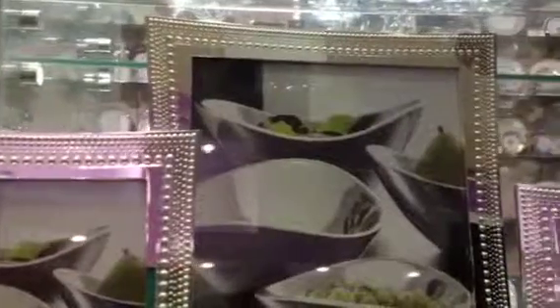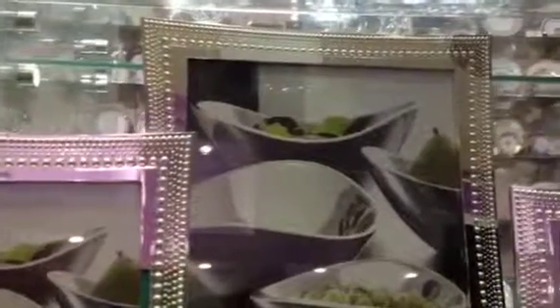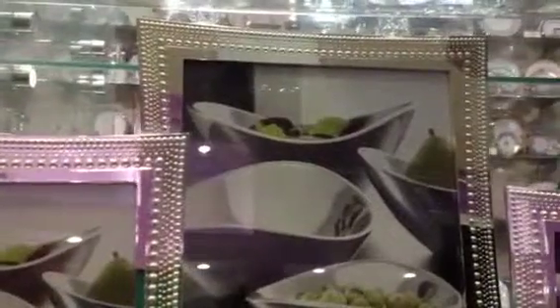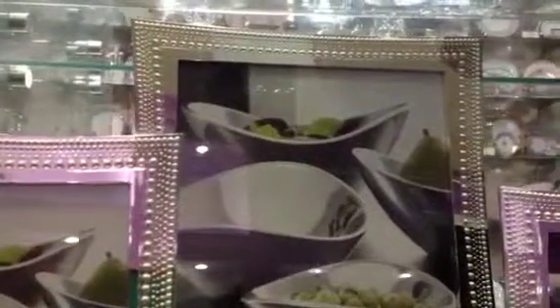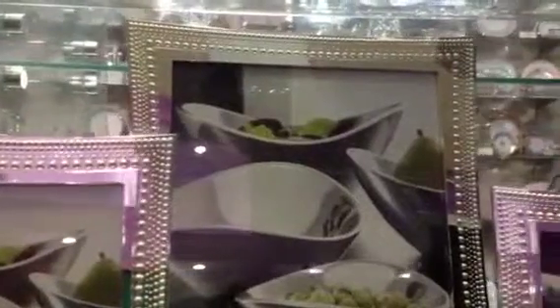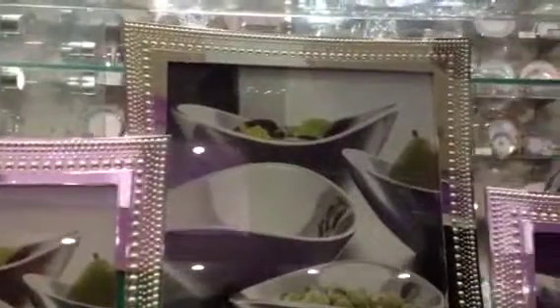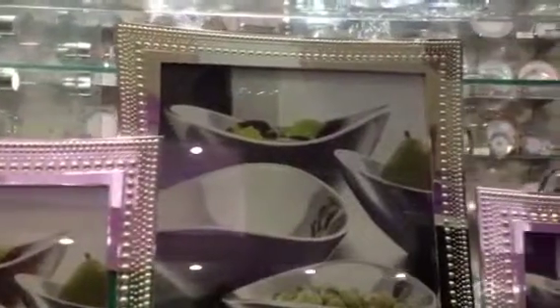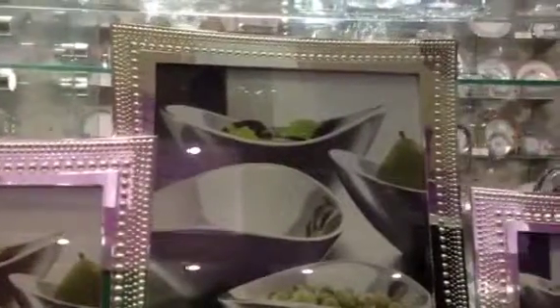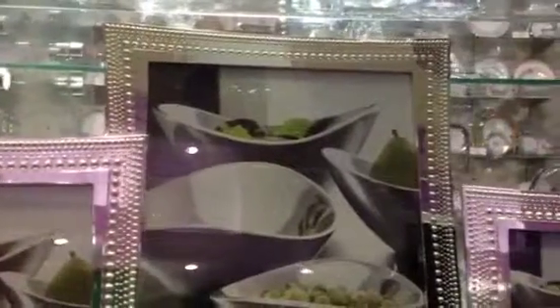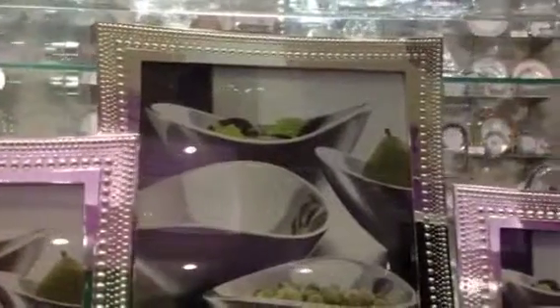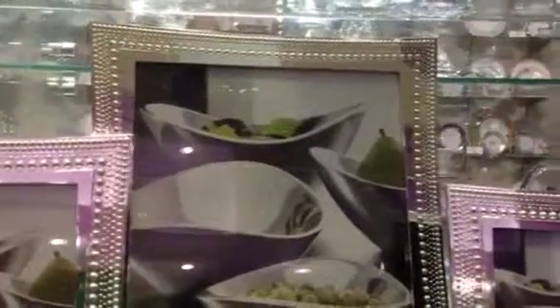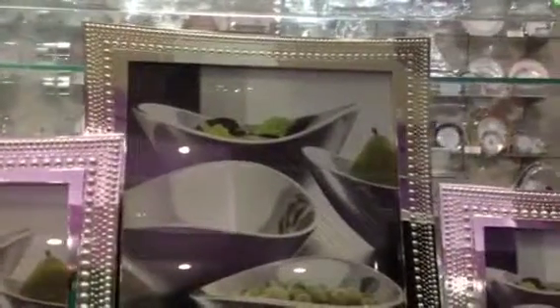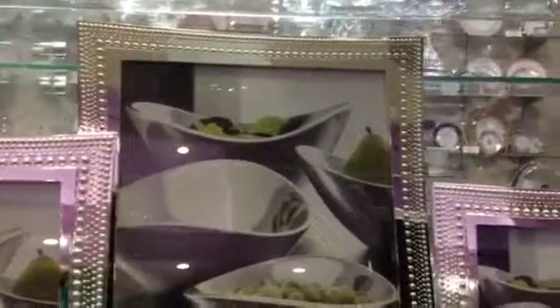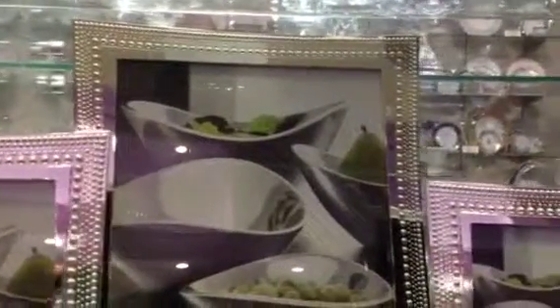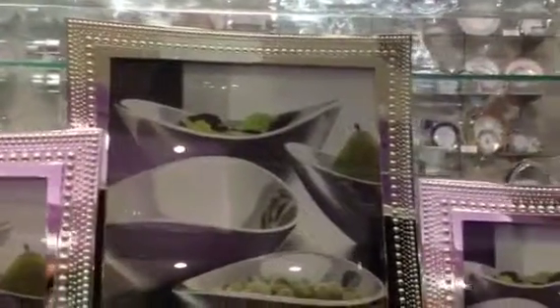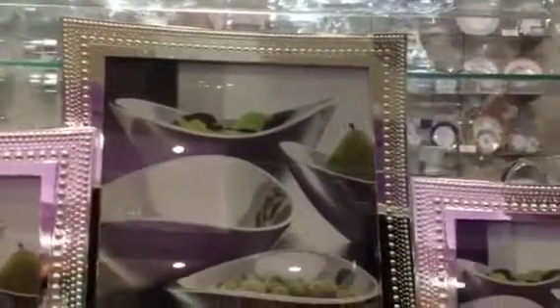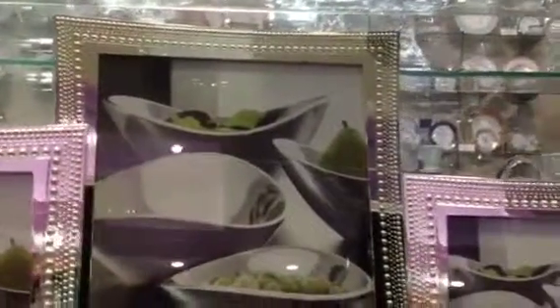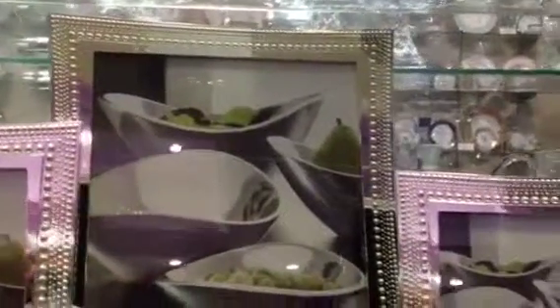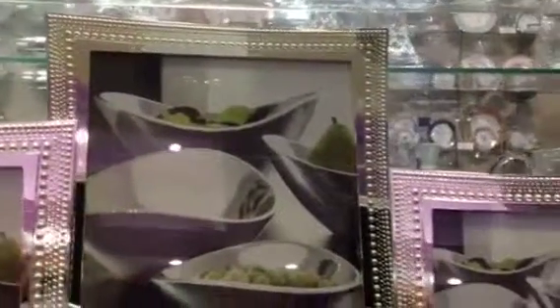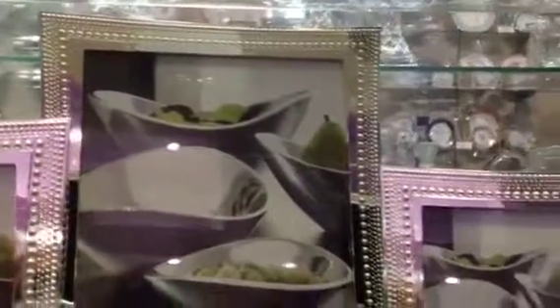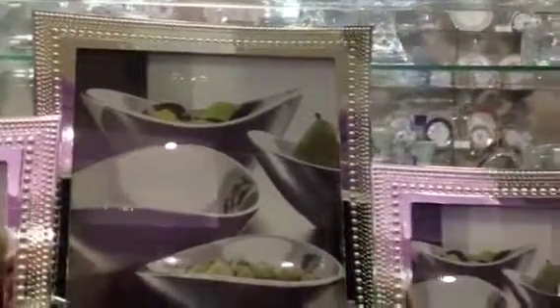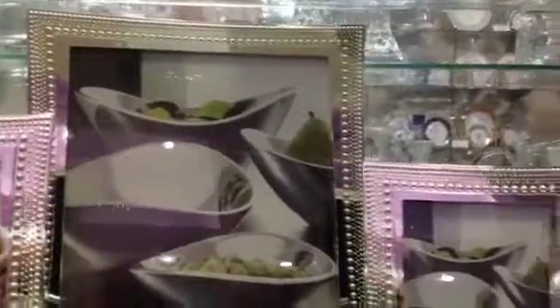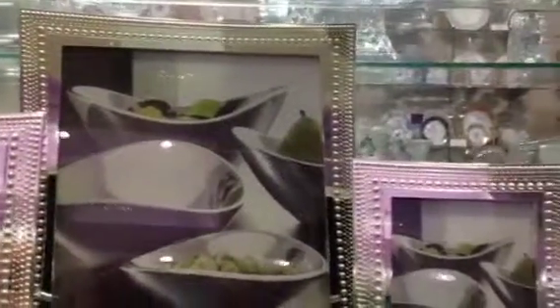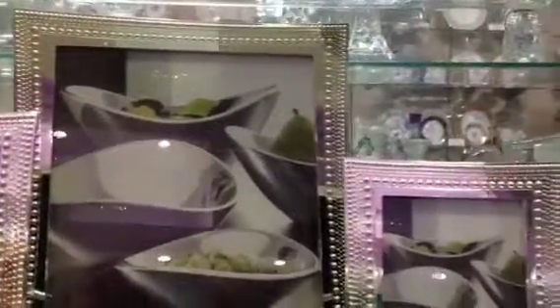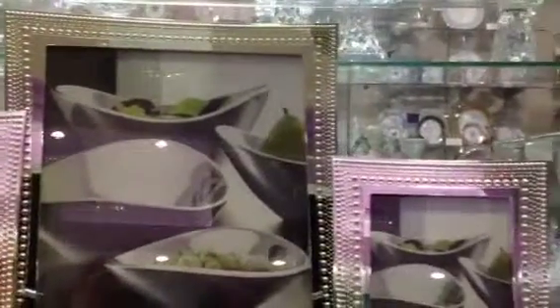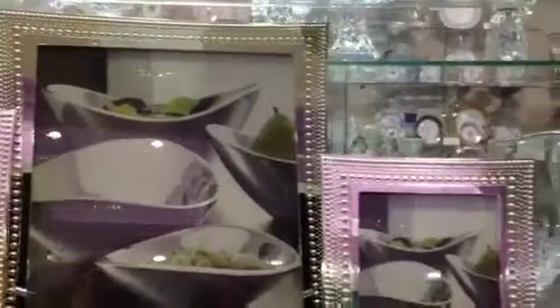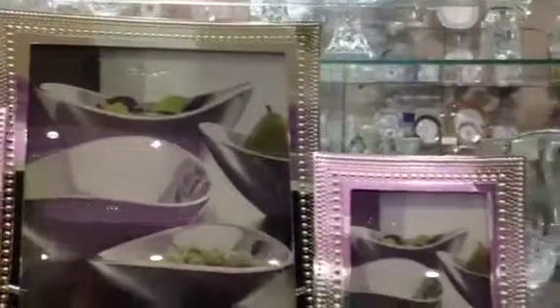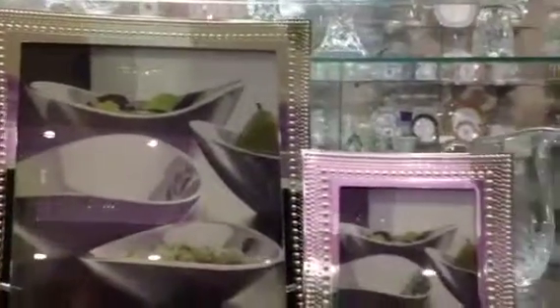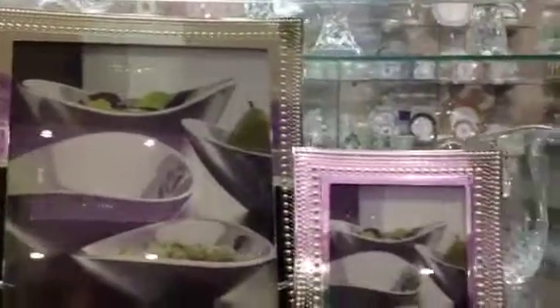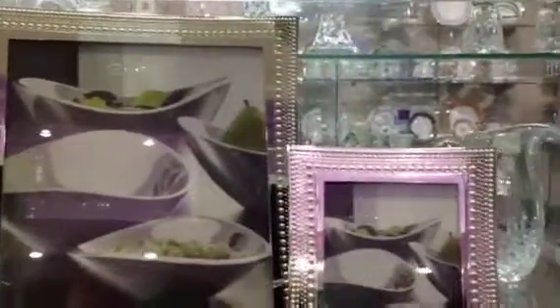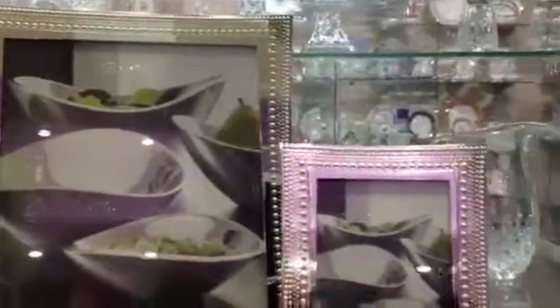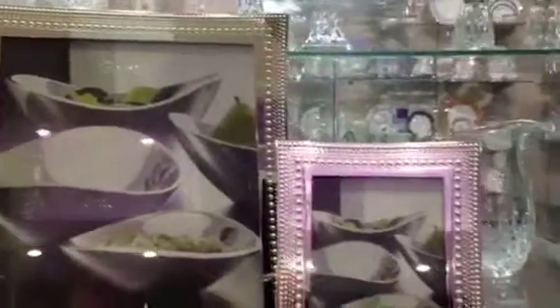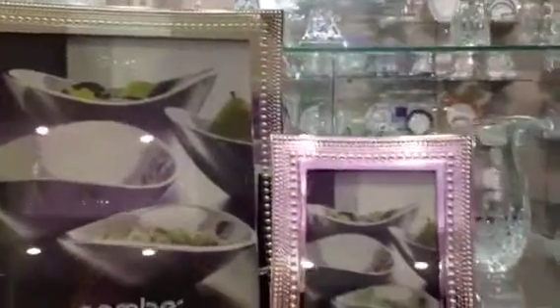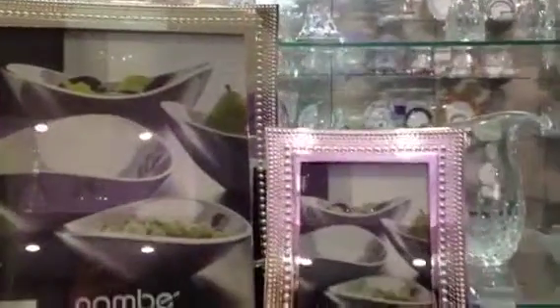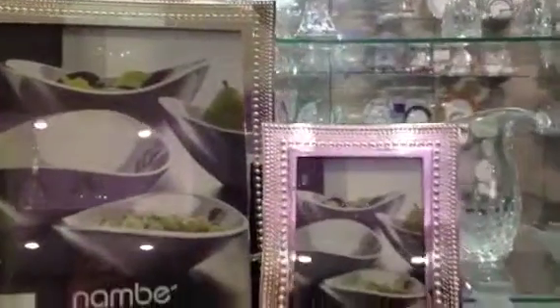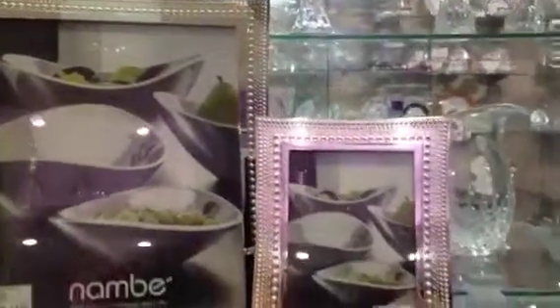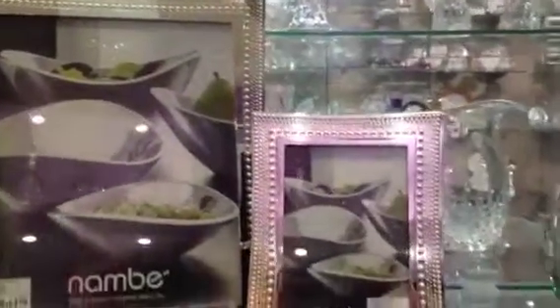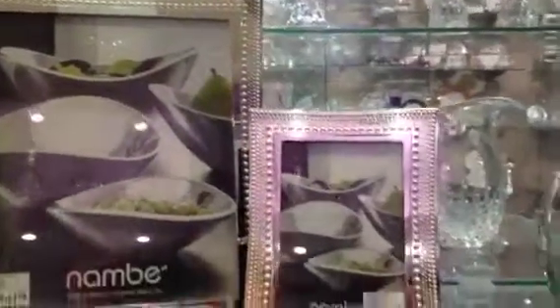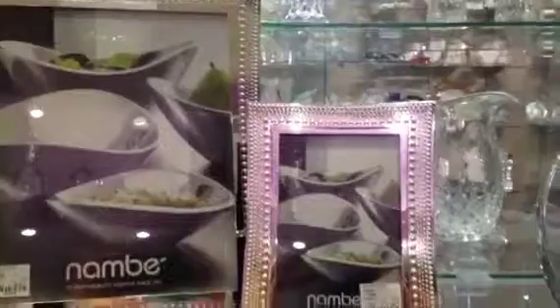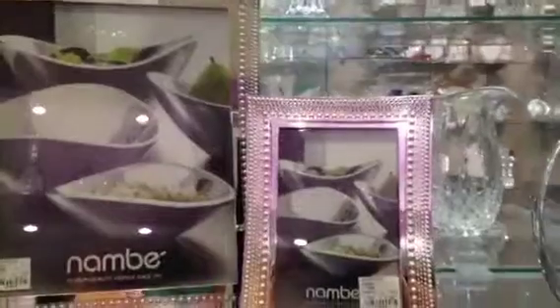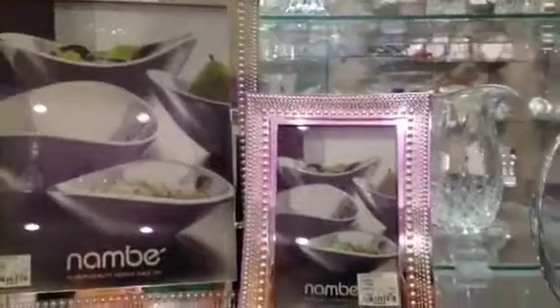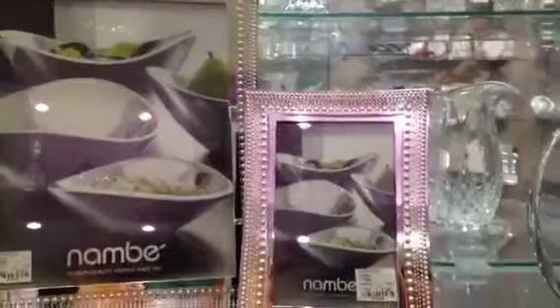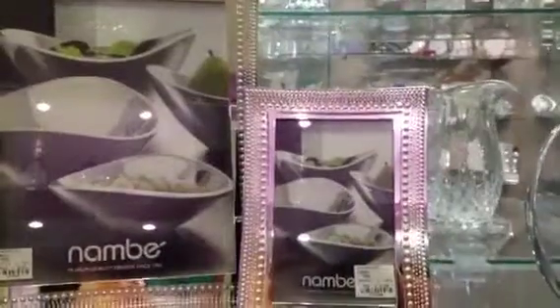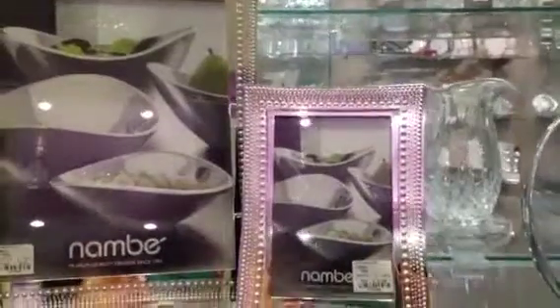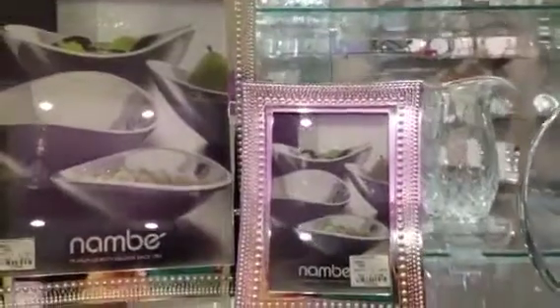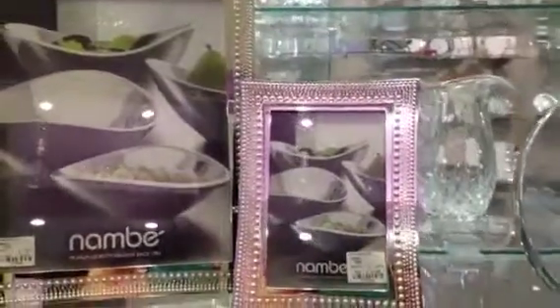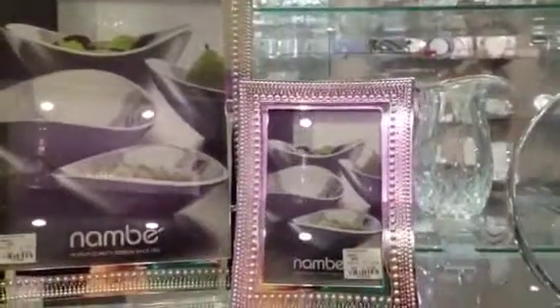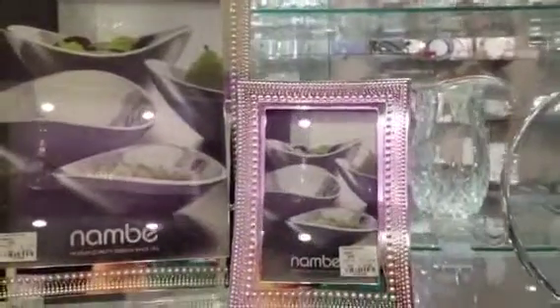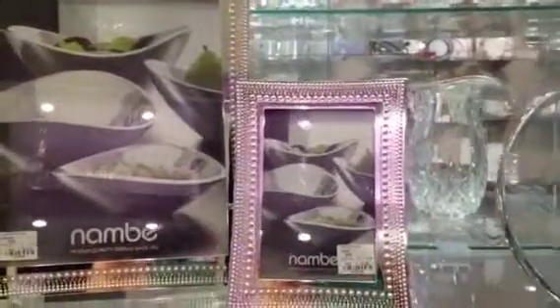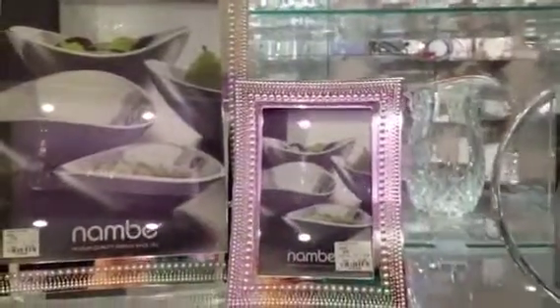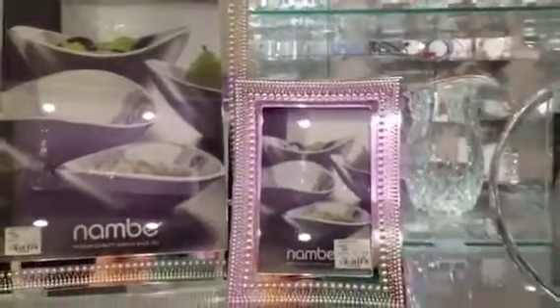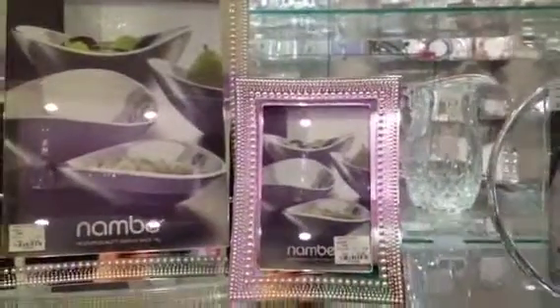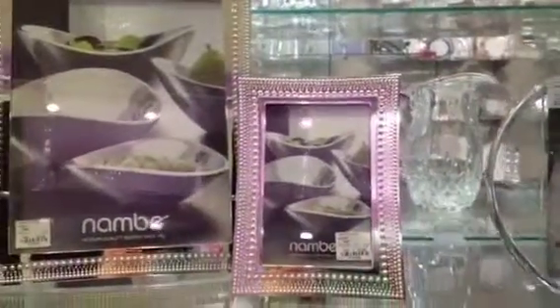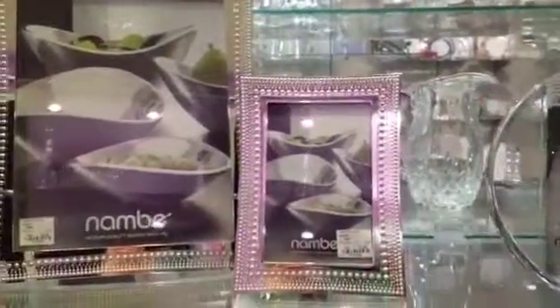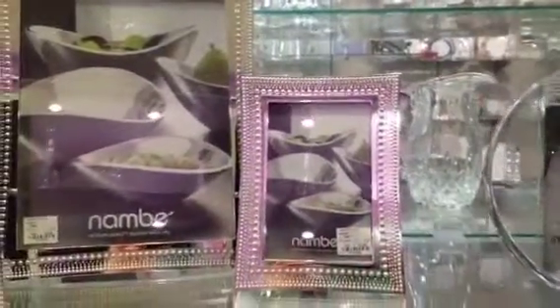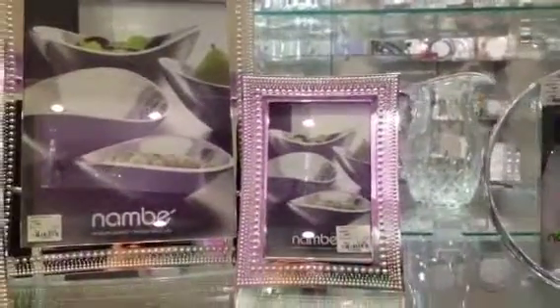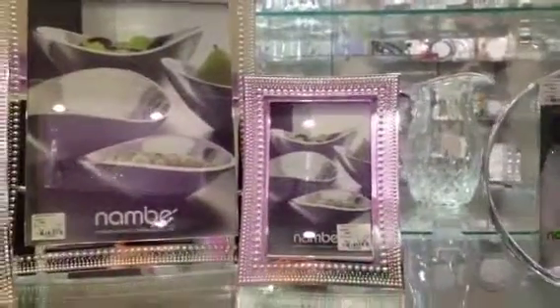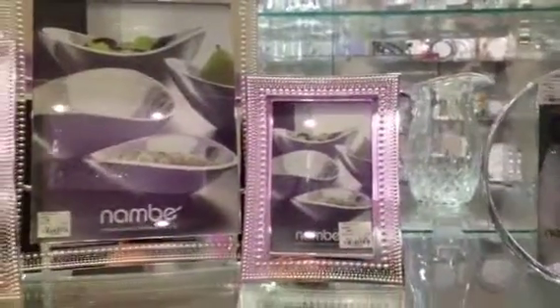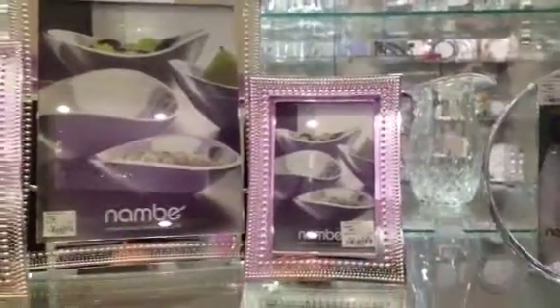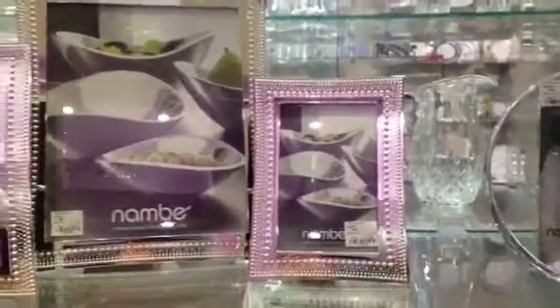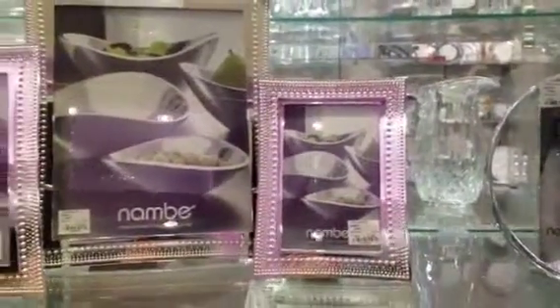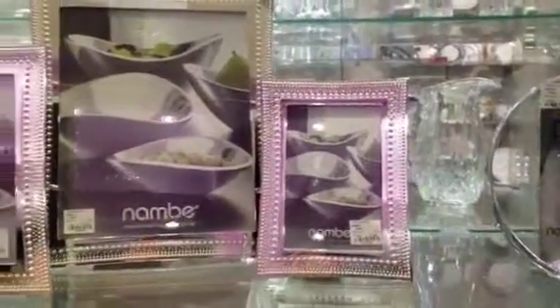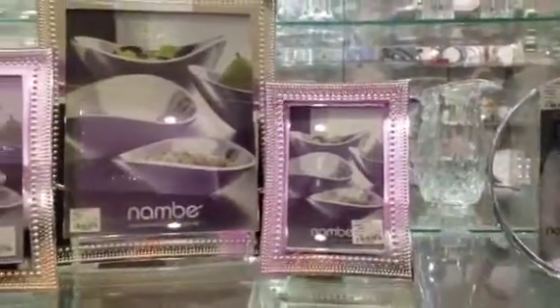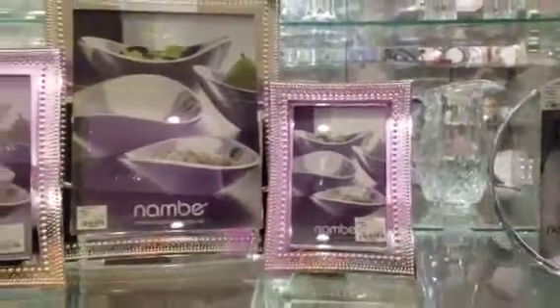These frames are perfect for engagements, house warmings, and other special occasions, and they work well in casual or formal settings.